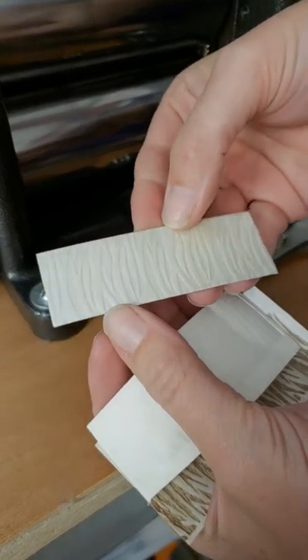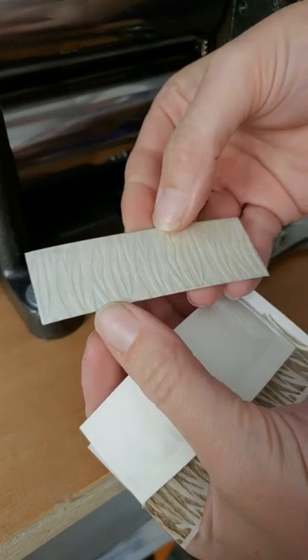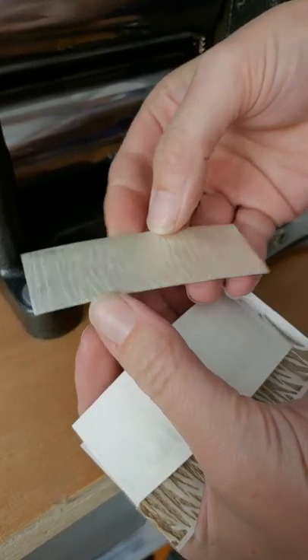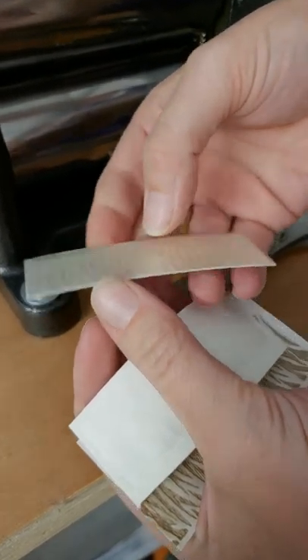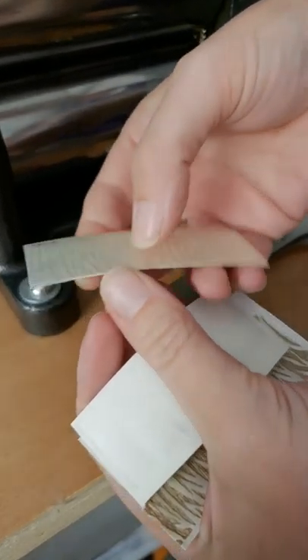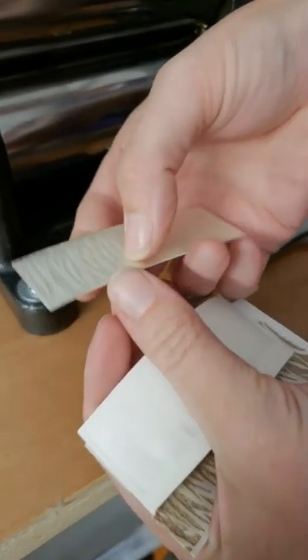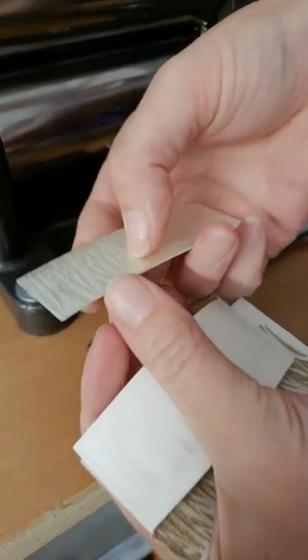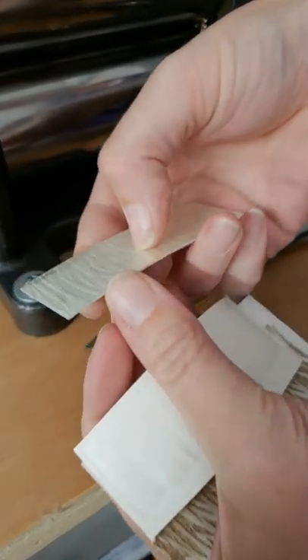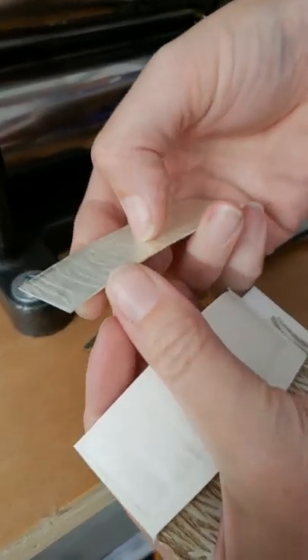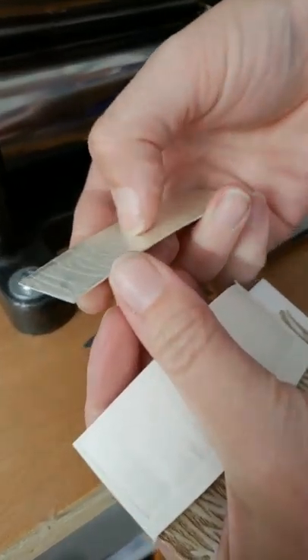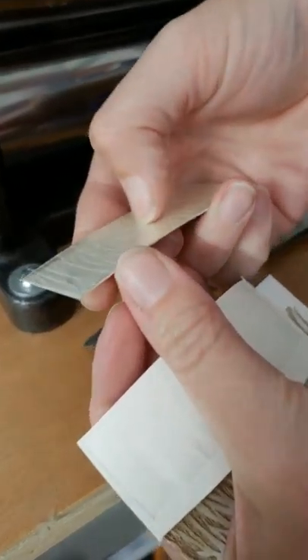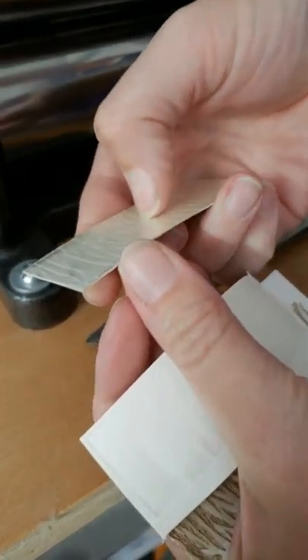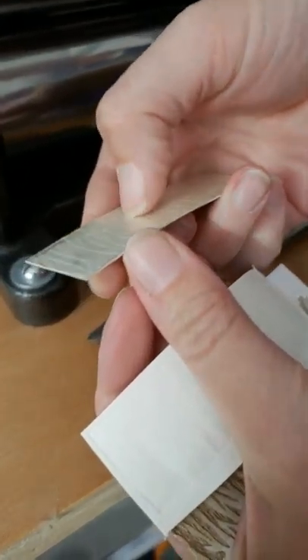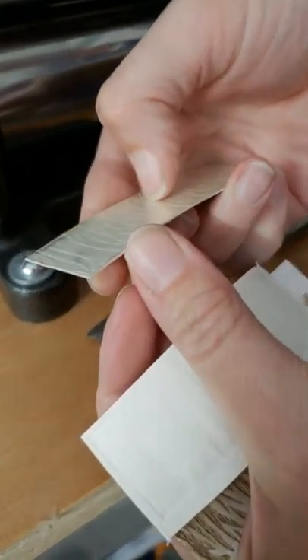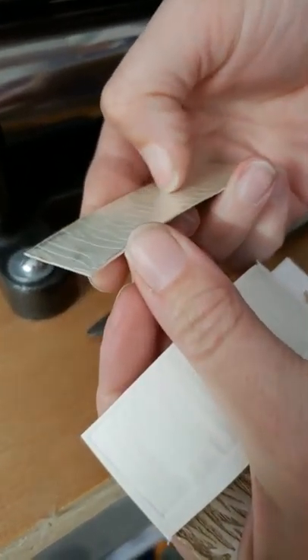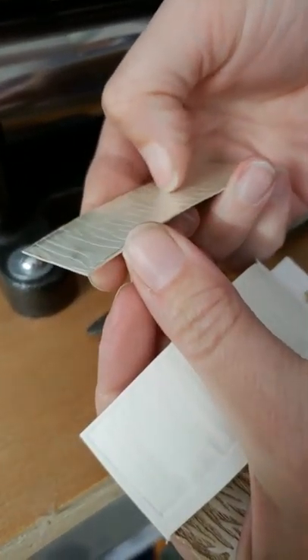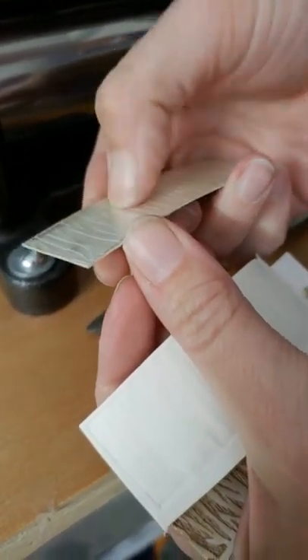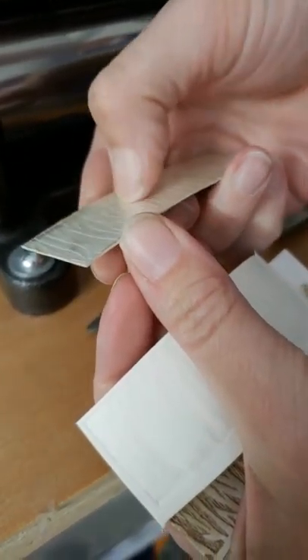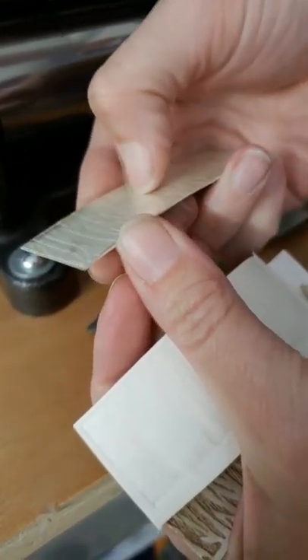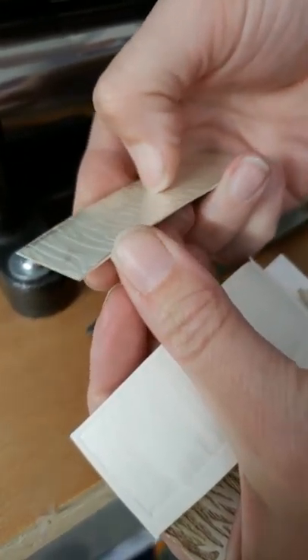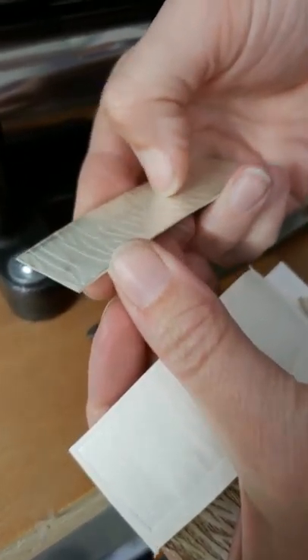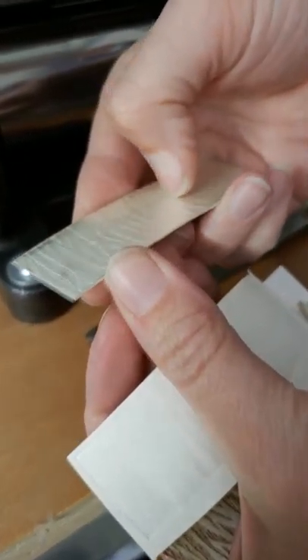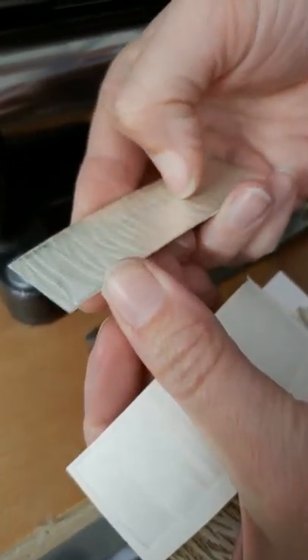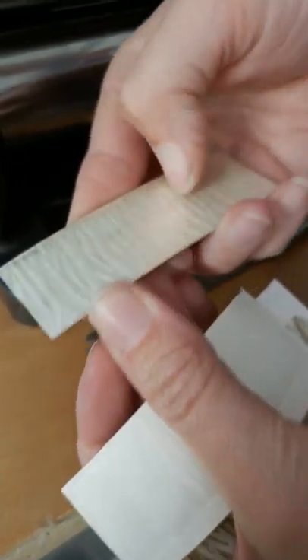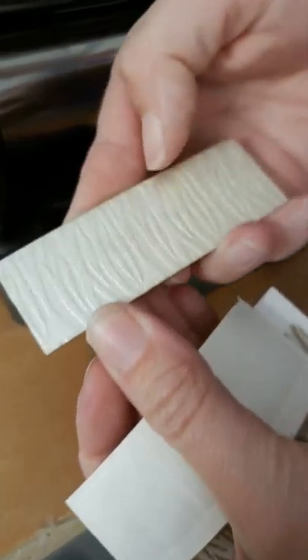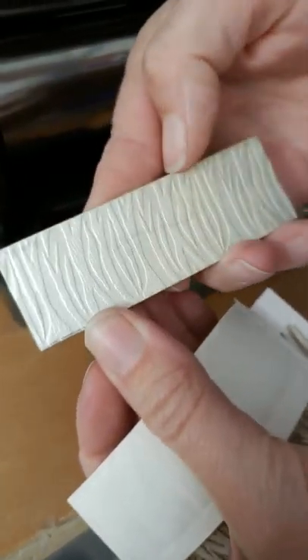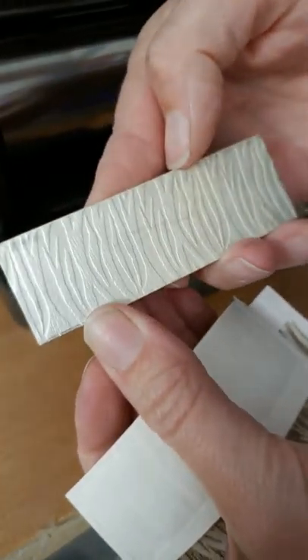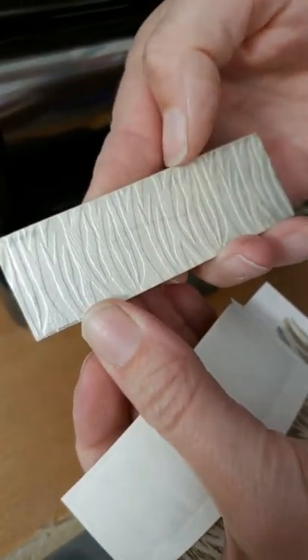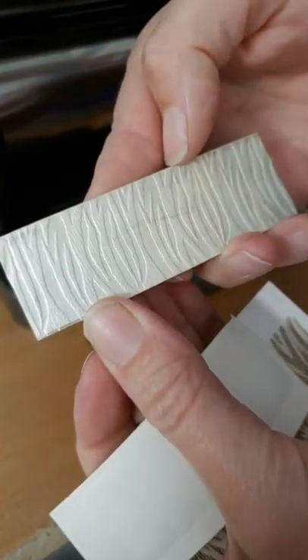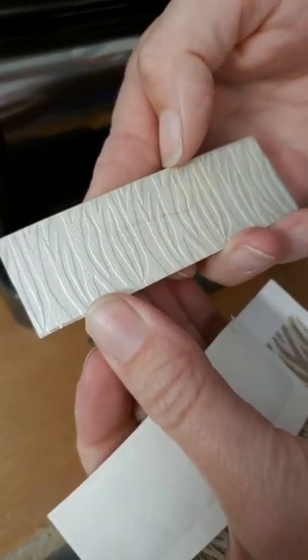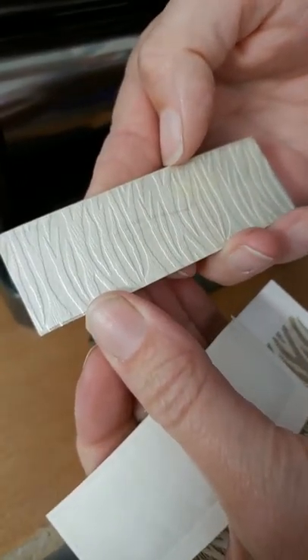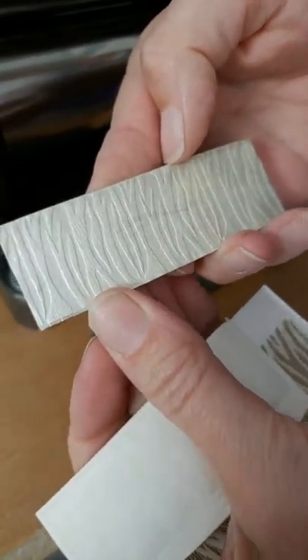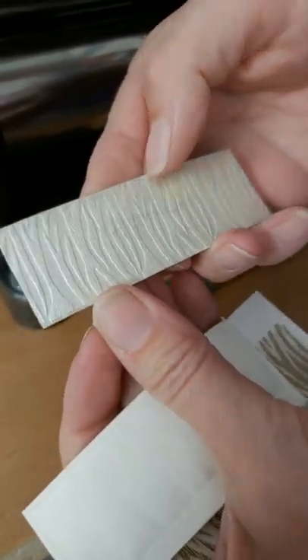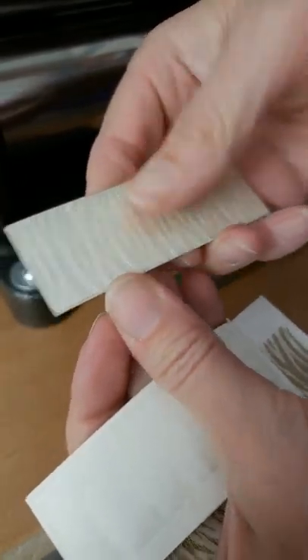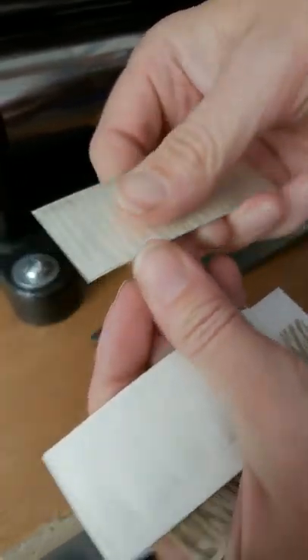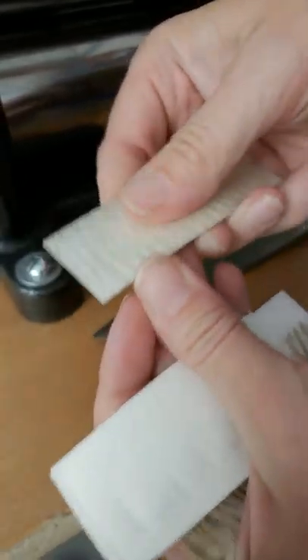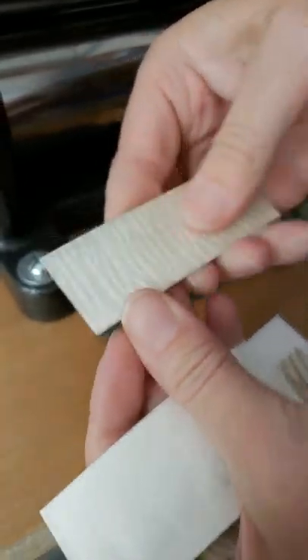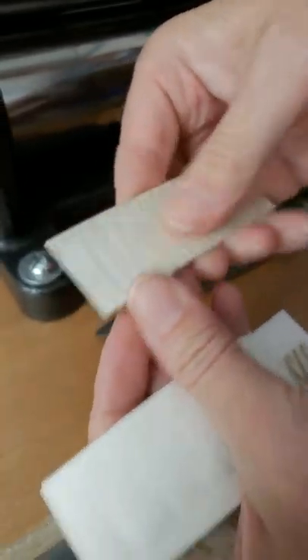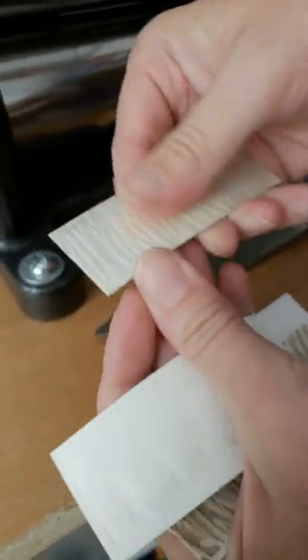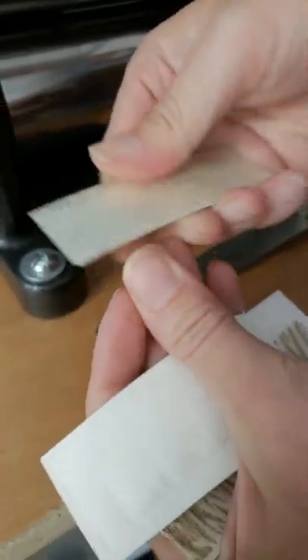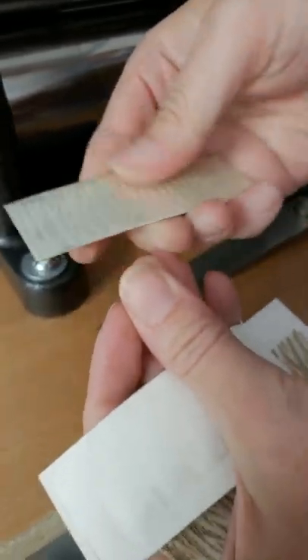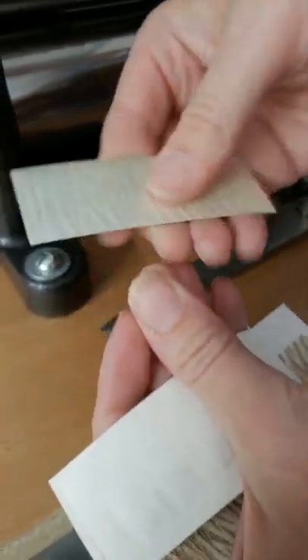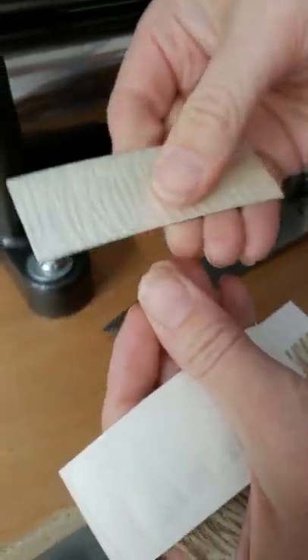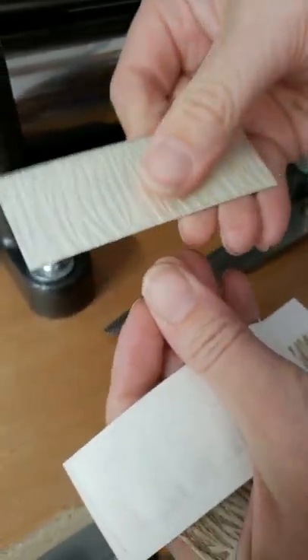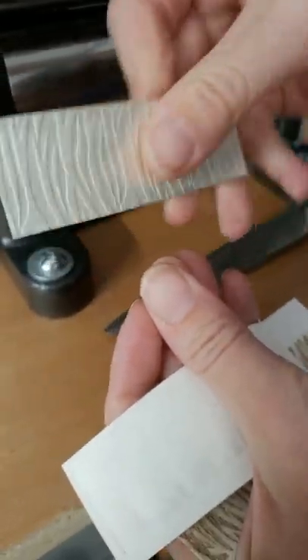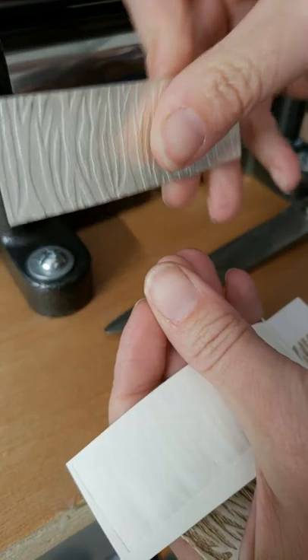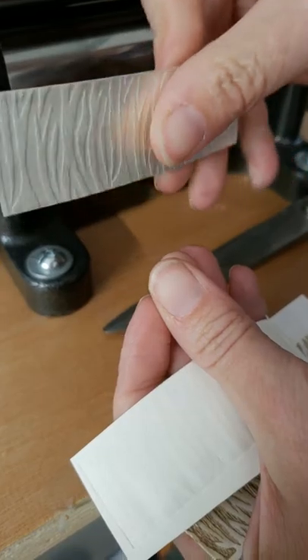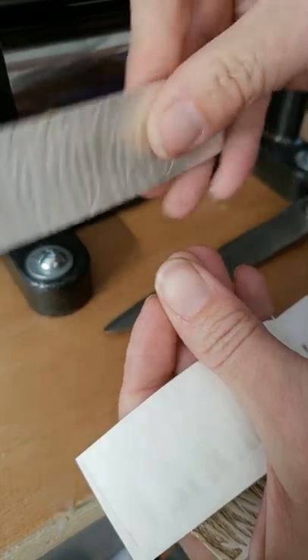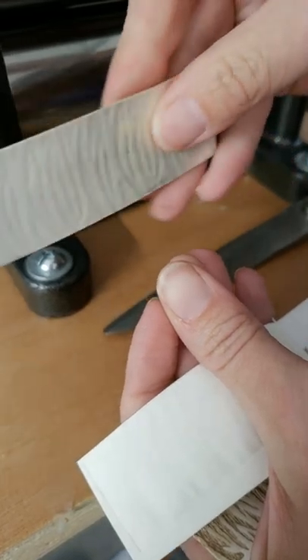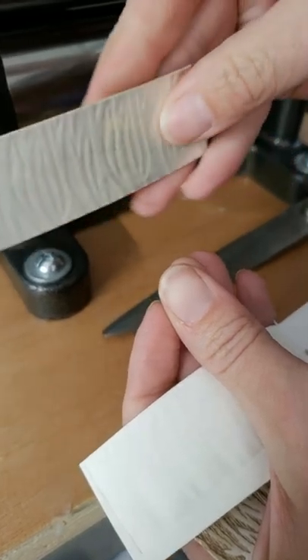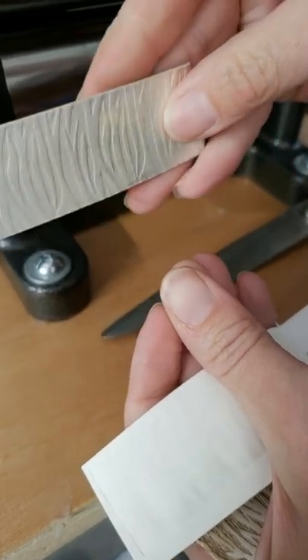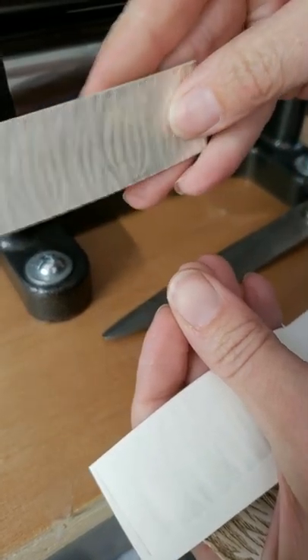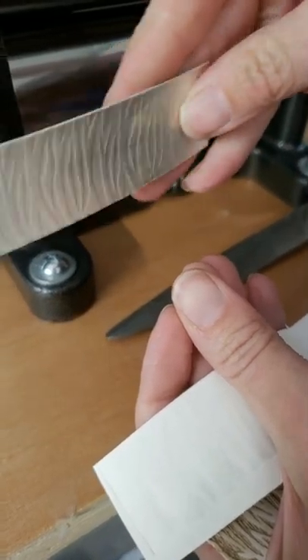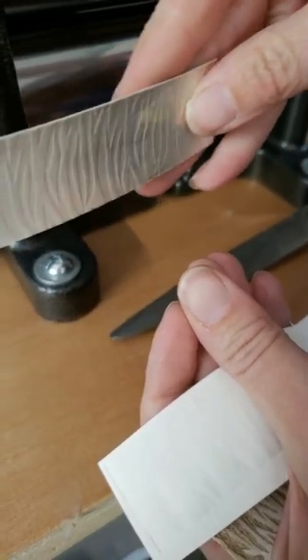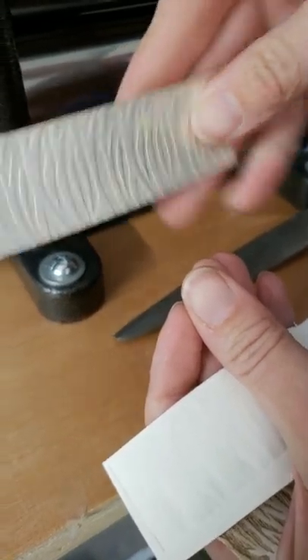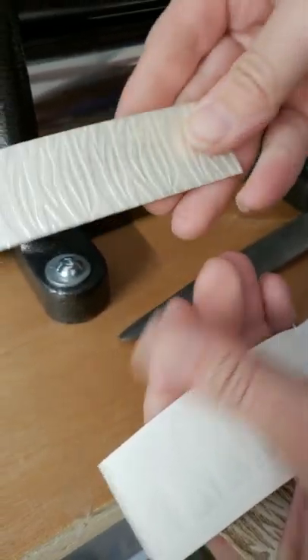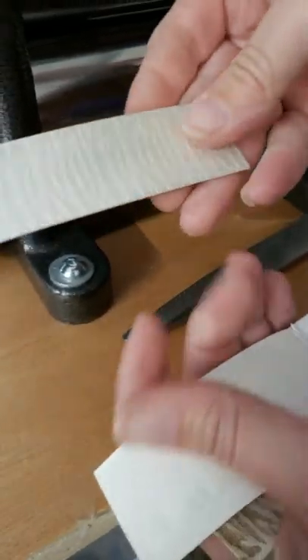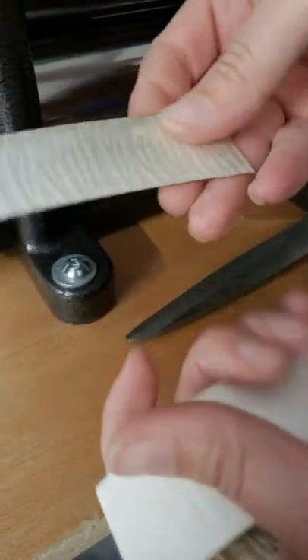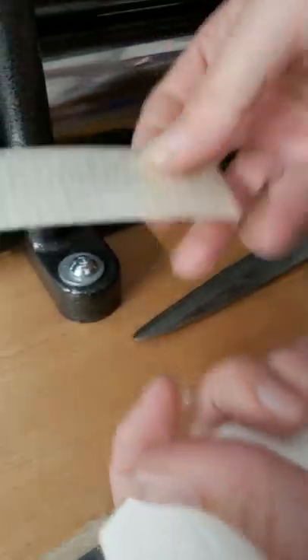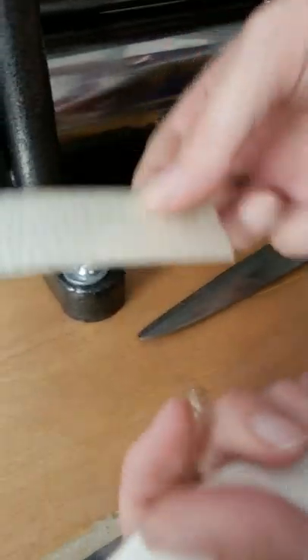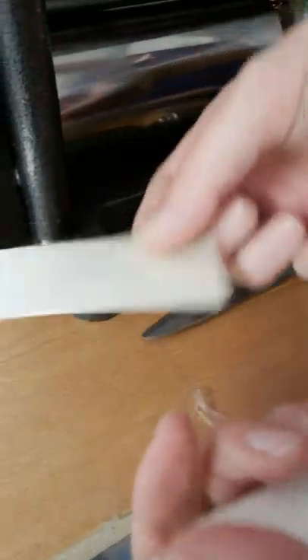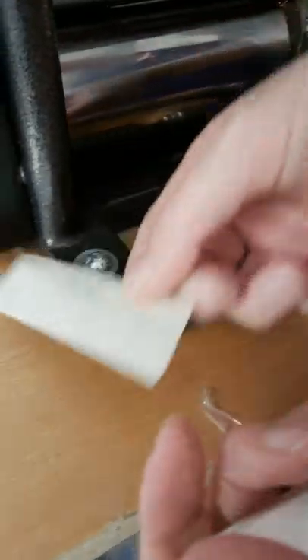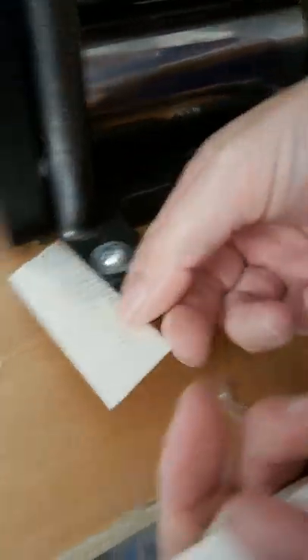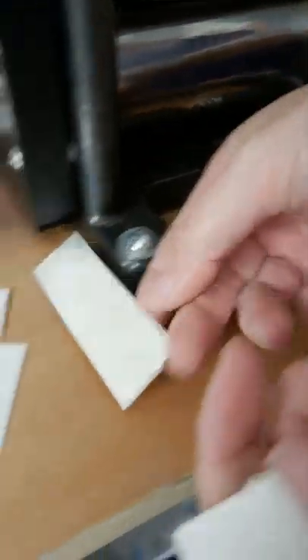The texture is nice and deep. You can feel the texture in it, and now it's ready to make whatever project you want.